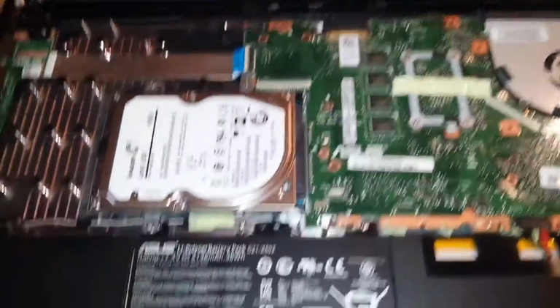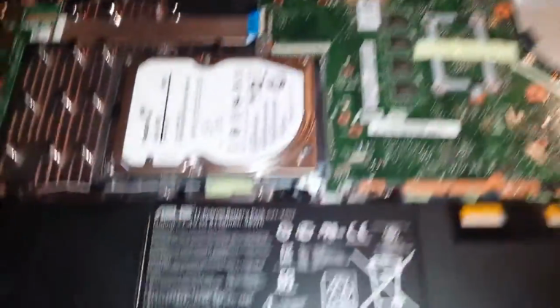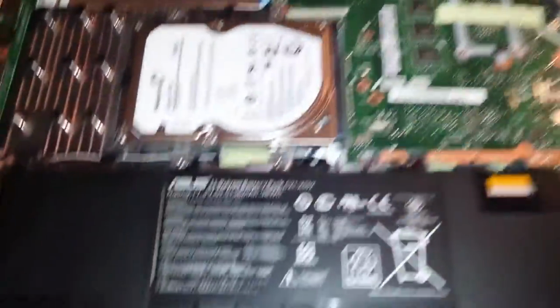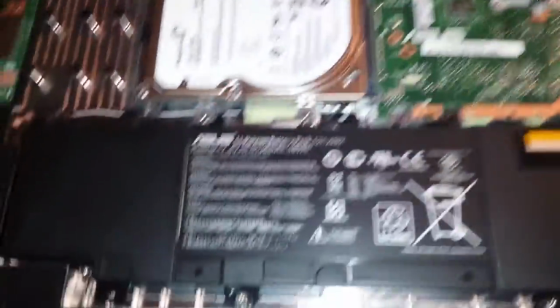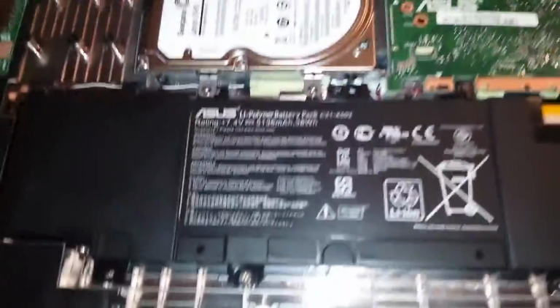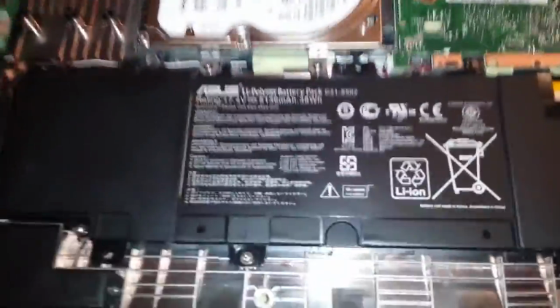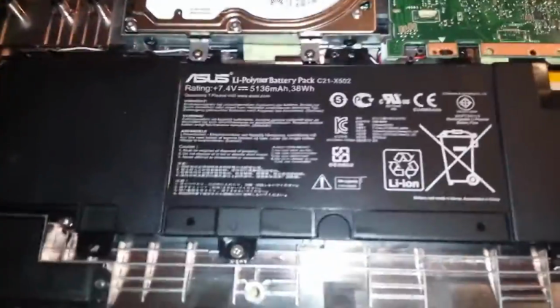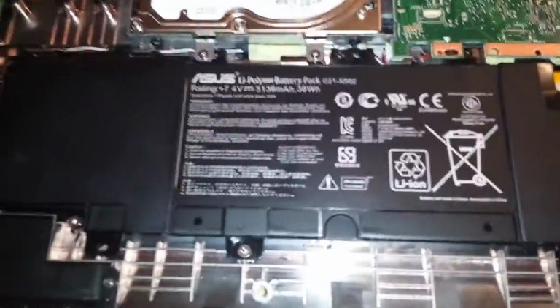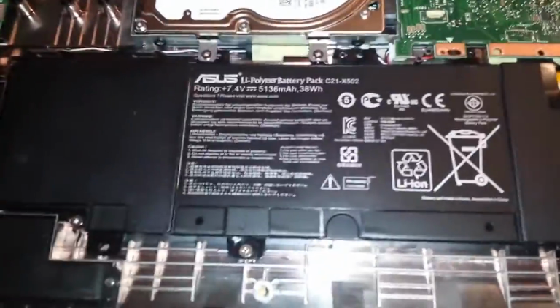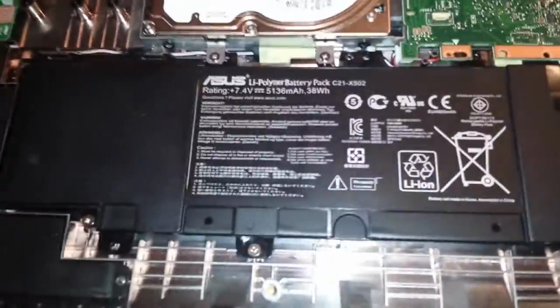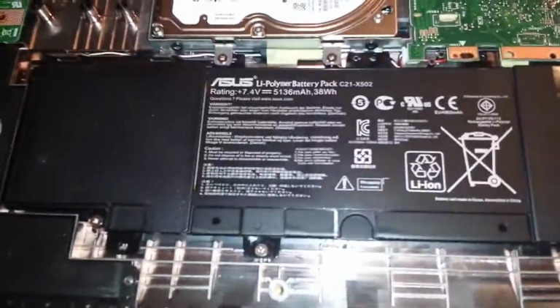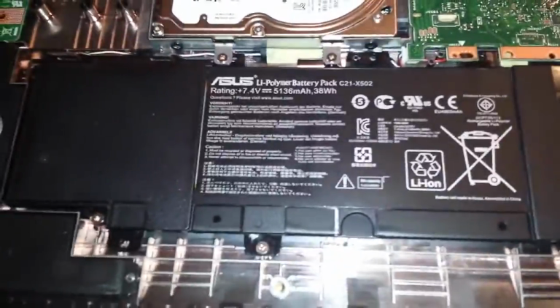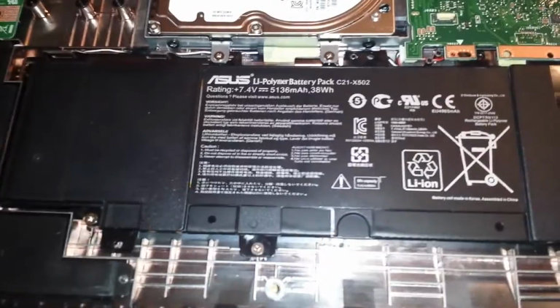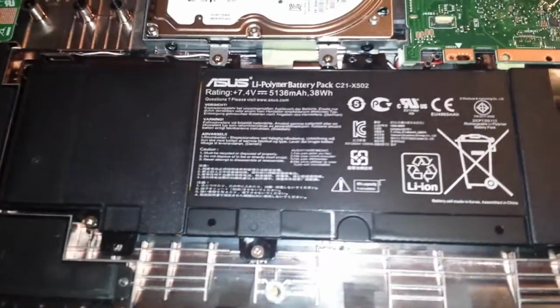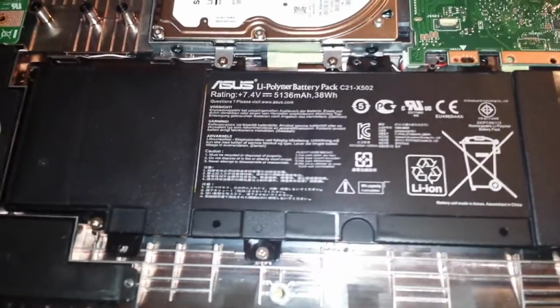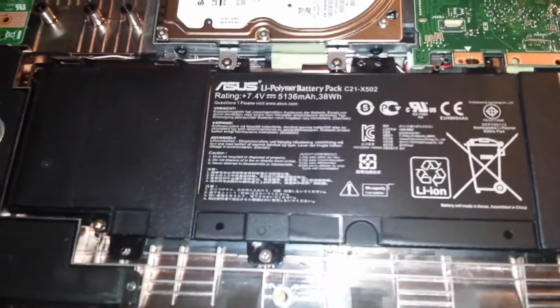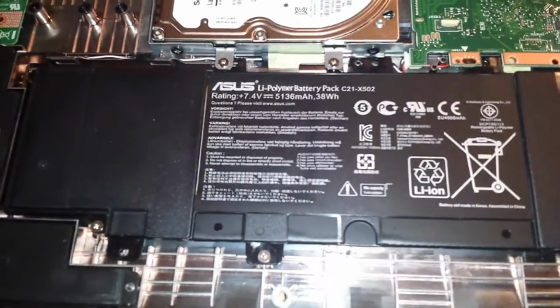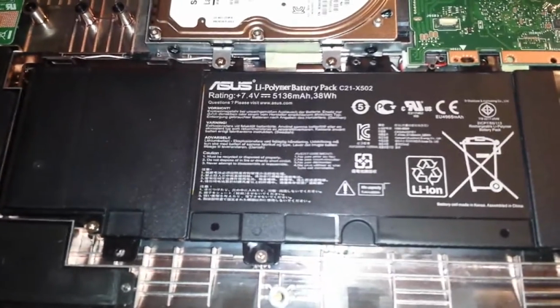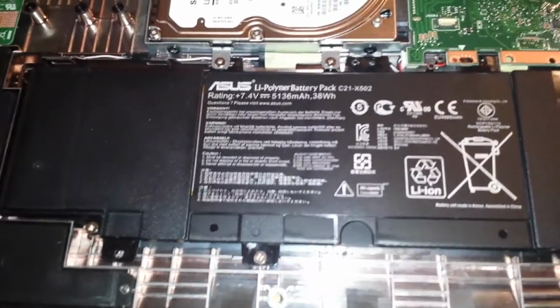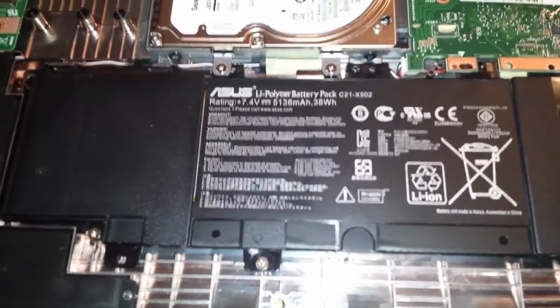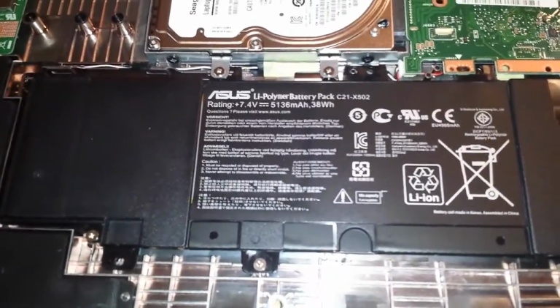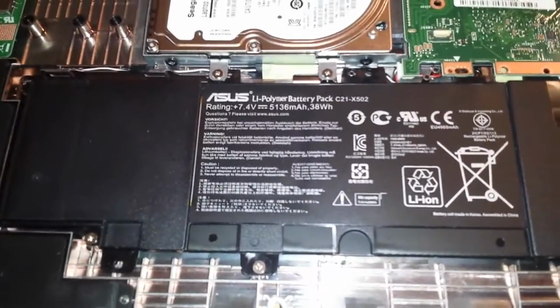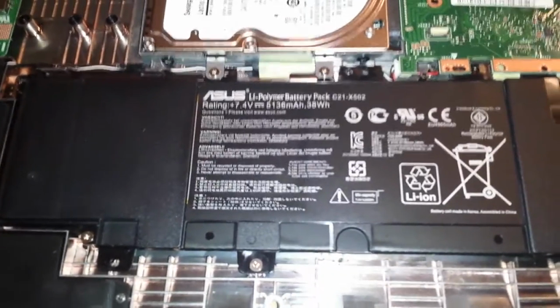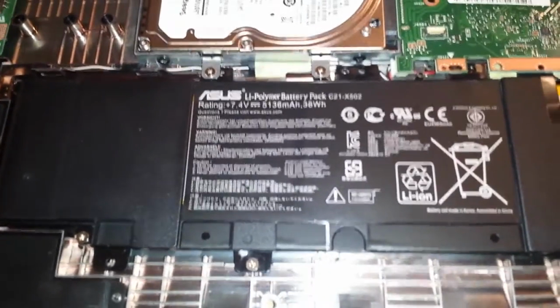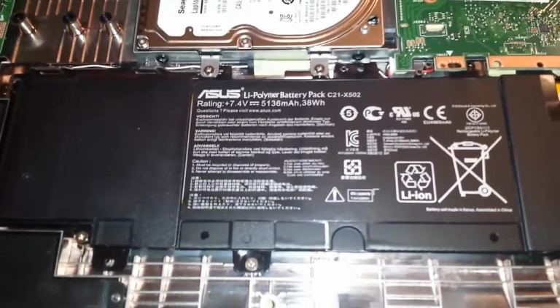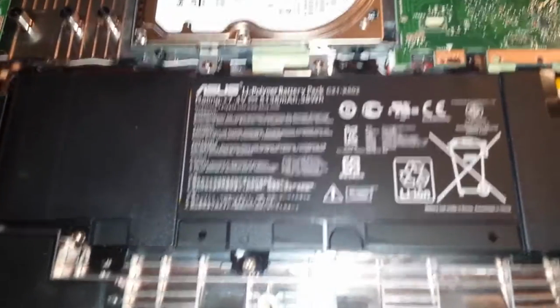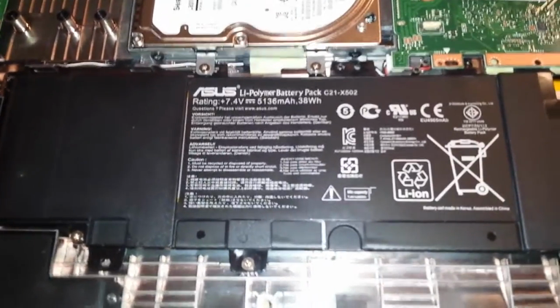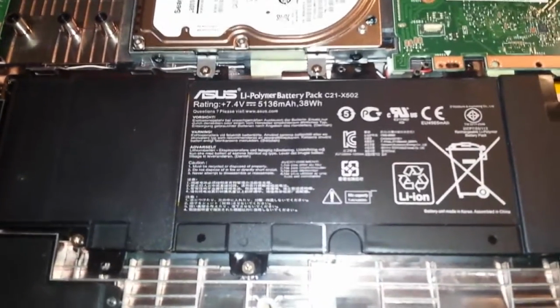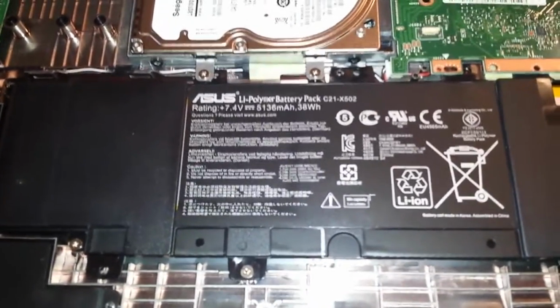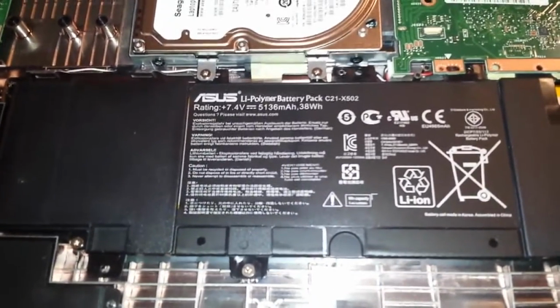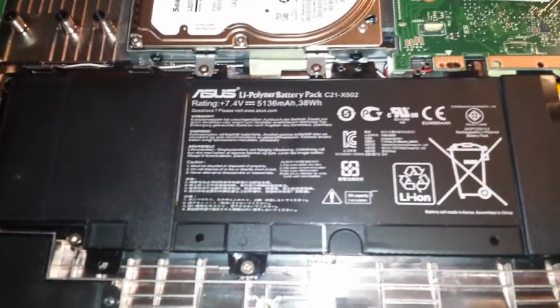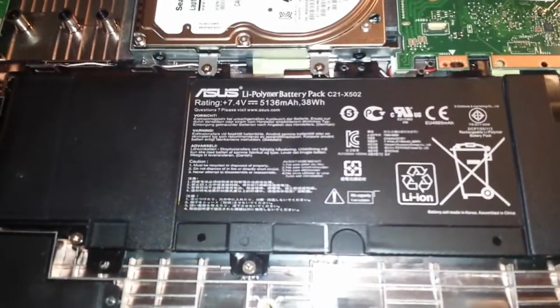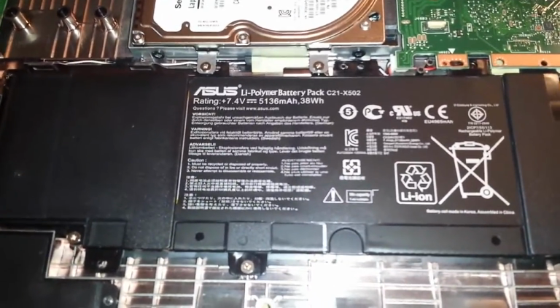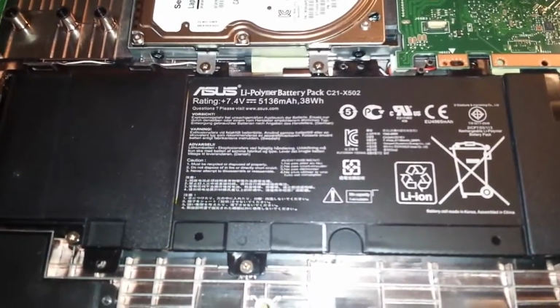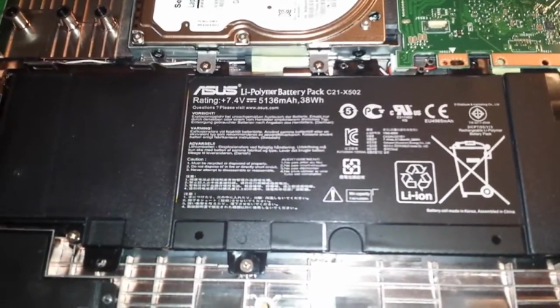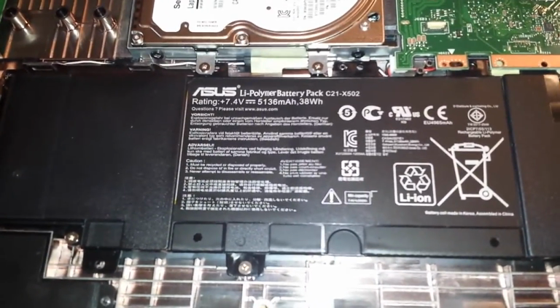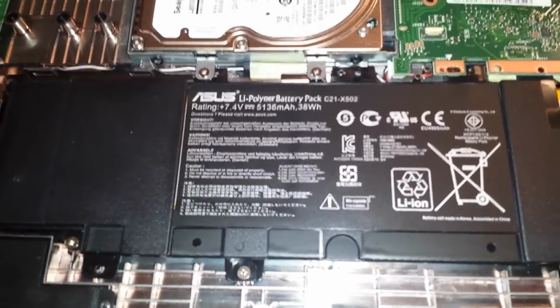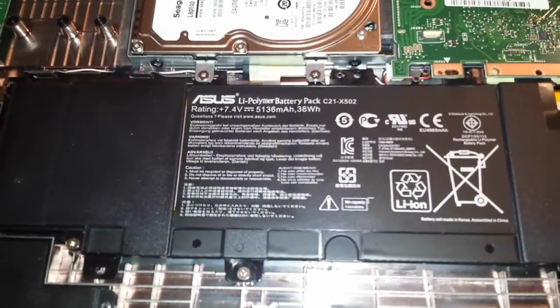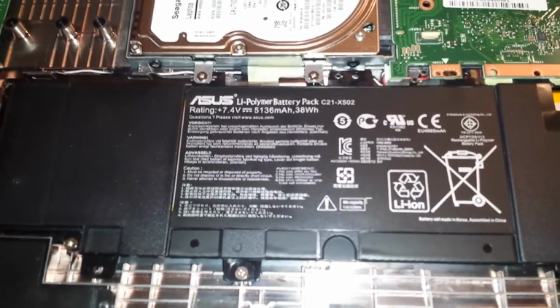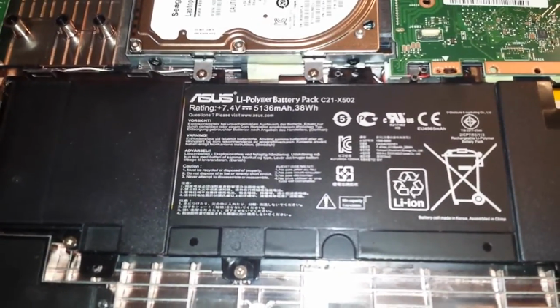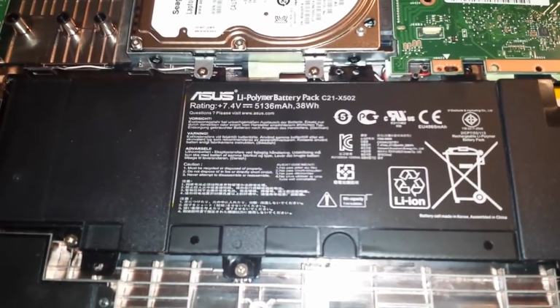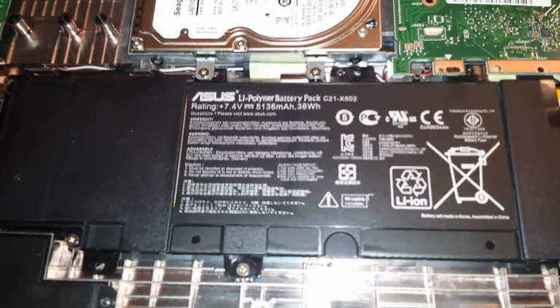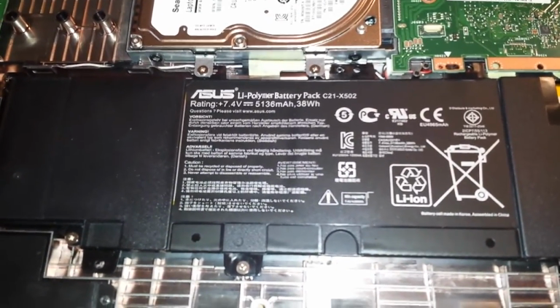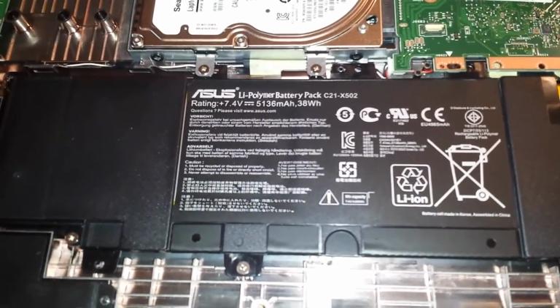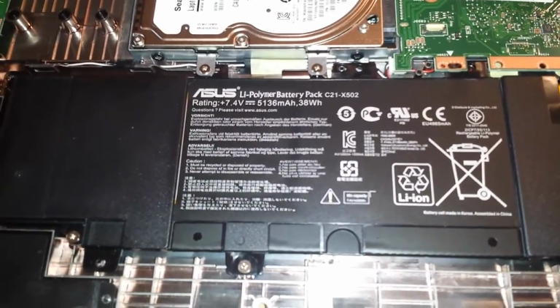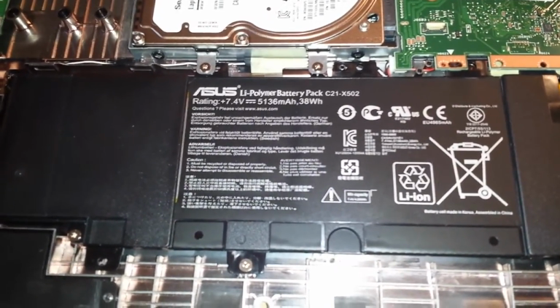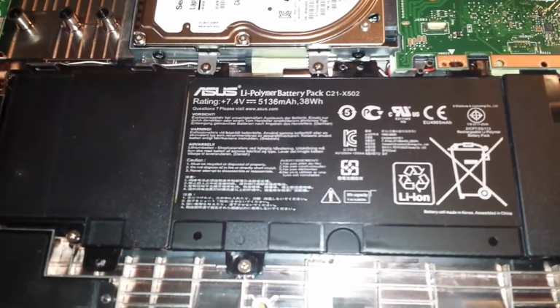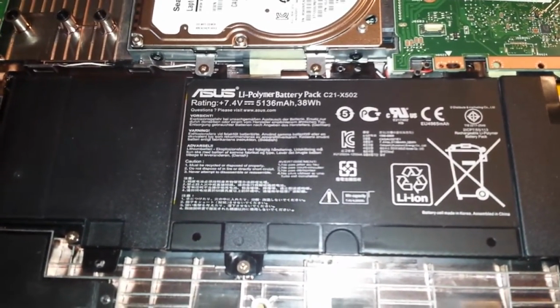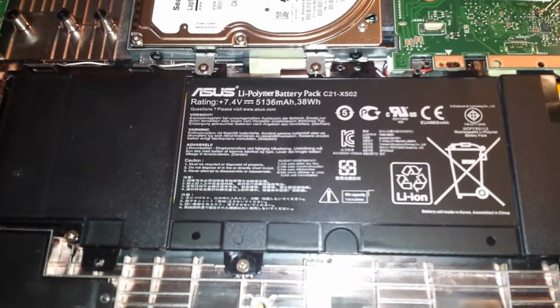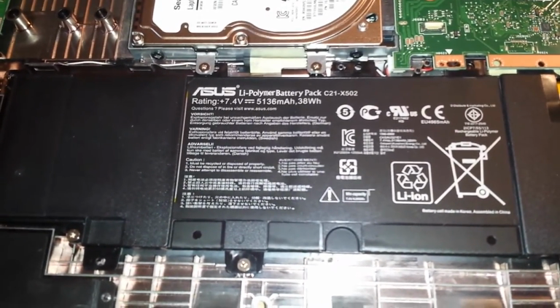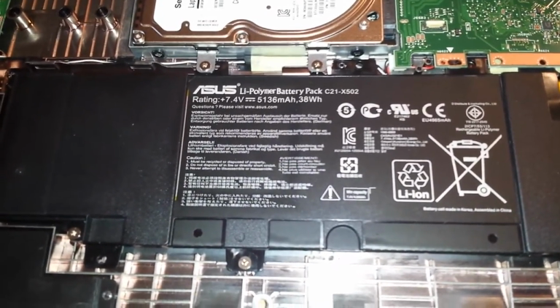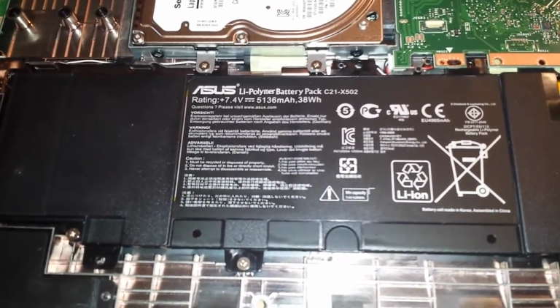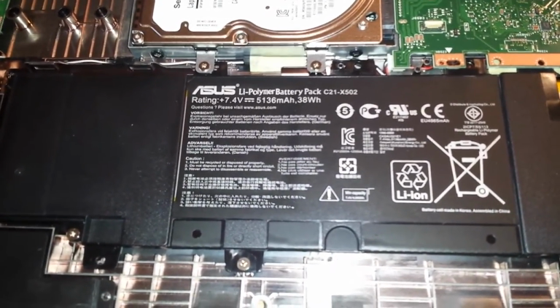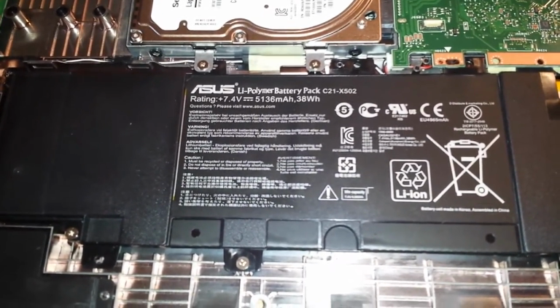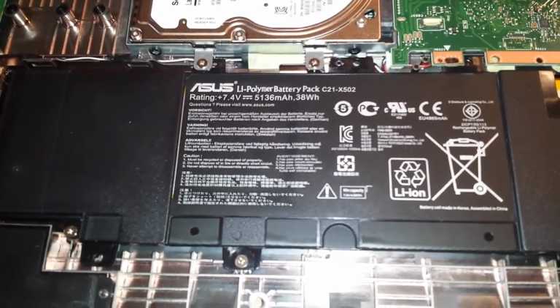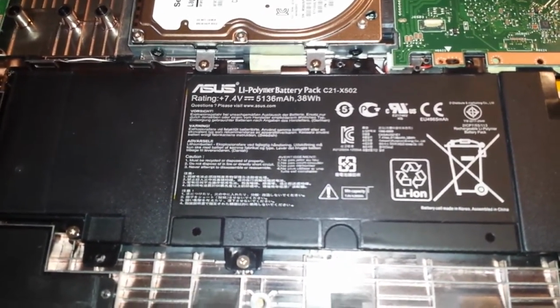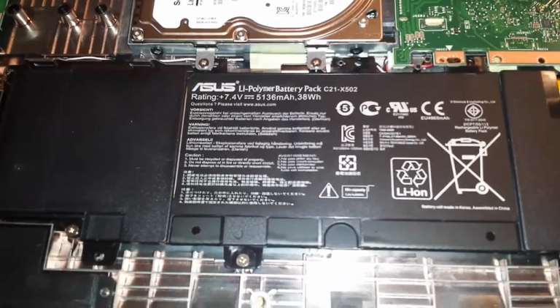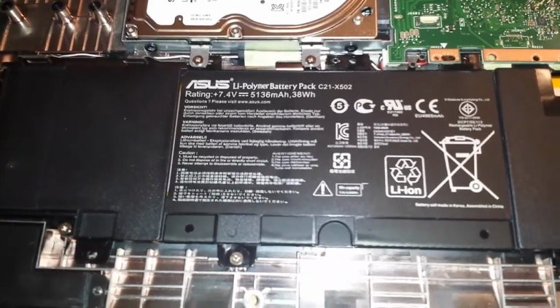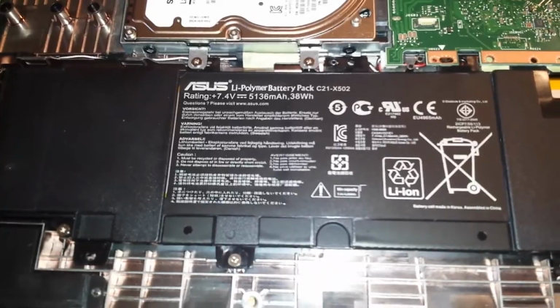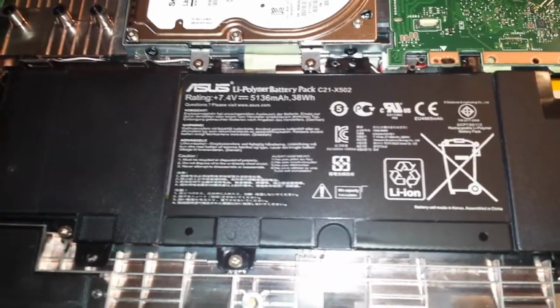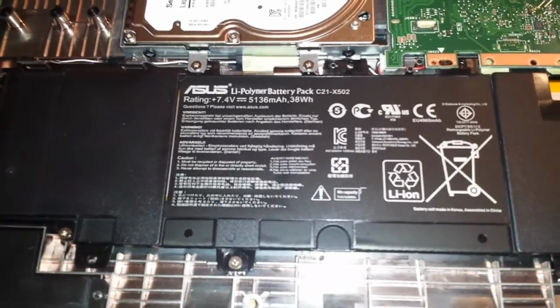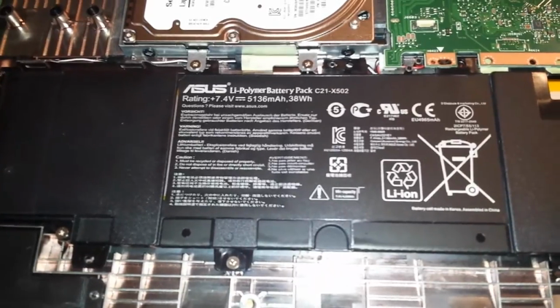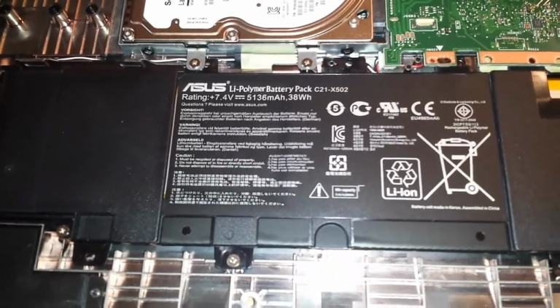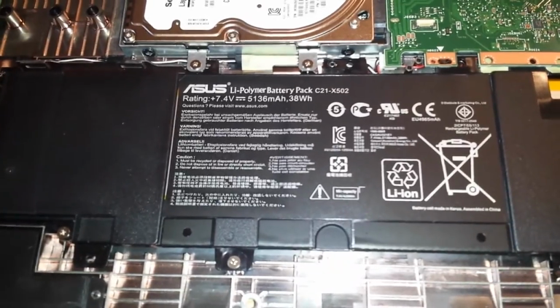The battery is built in on this one — 7.4 volt, 5136 milliamp hours, 38 watt hours.